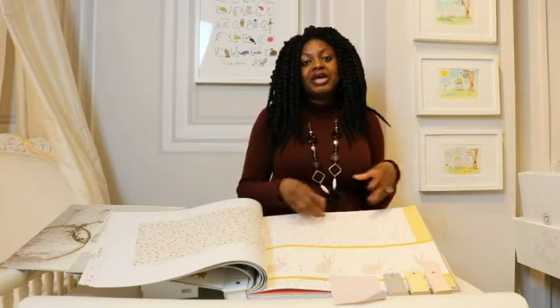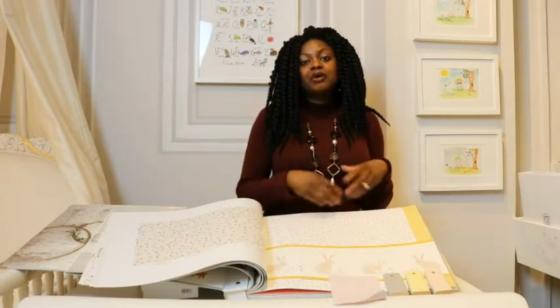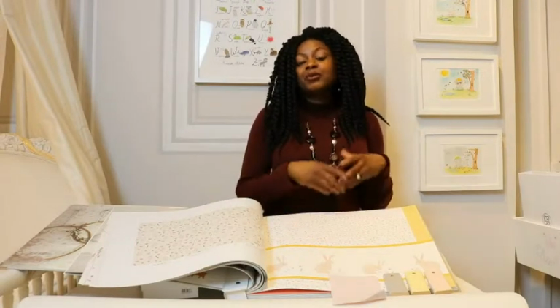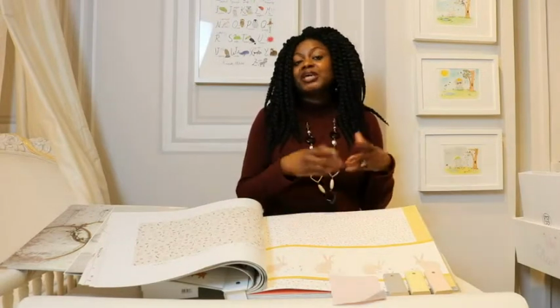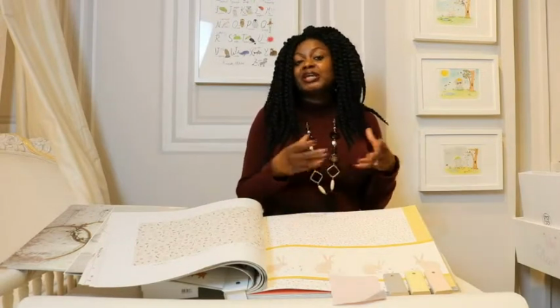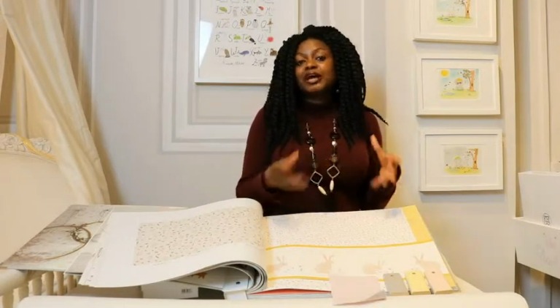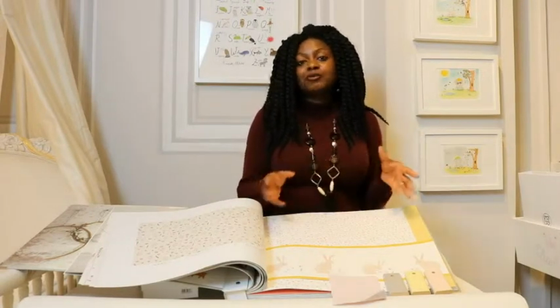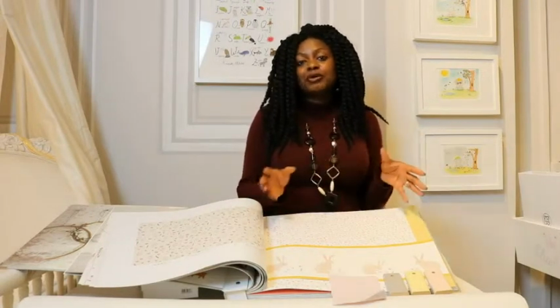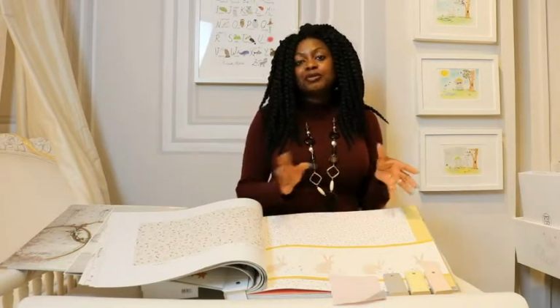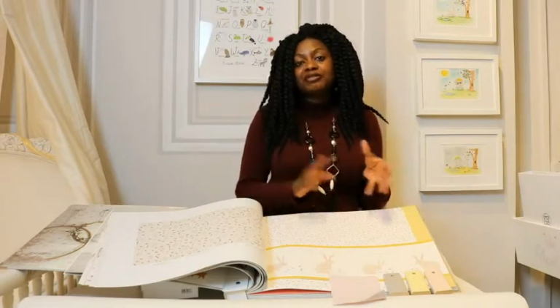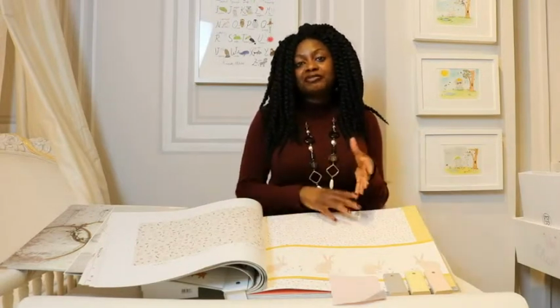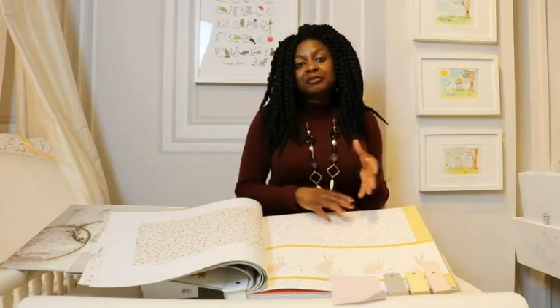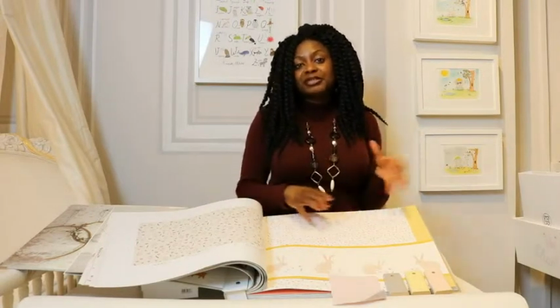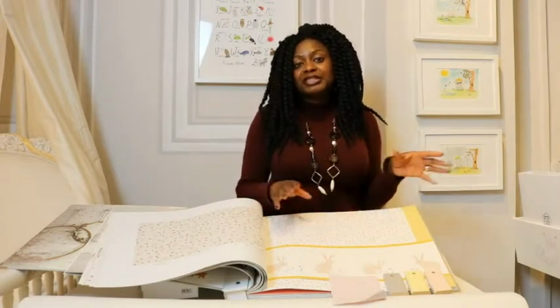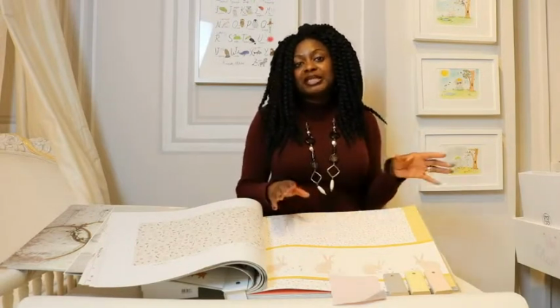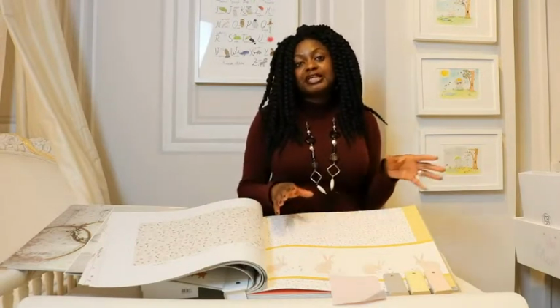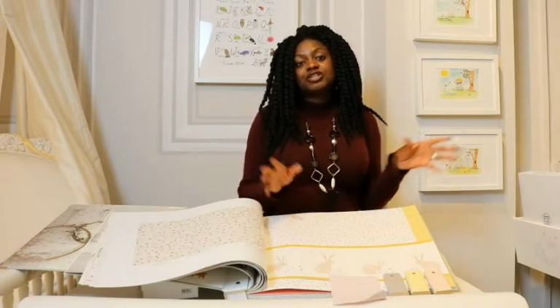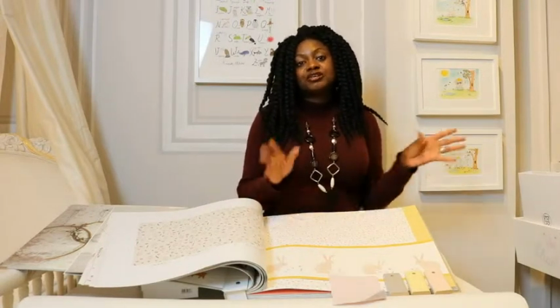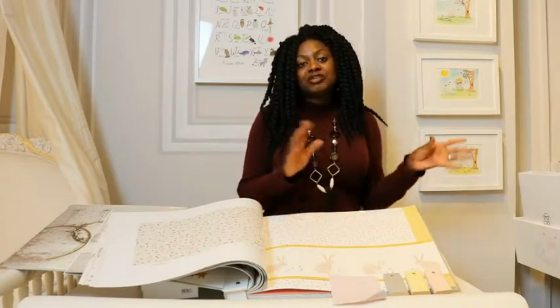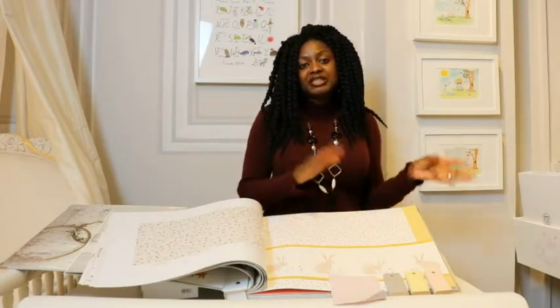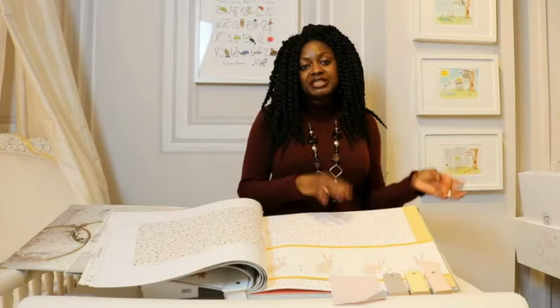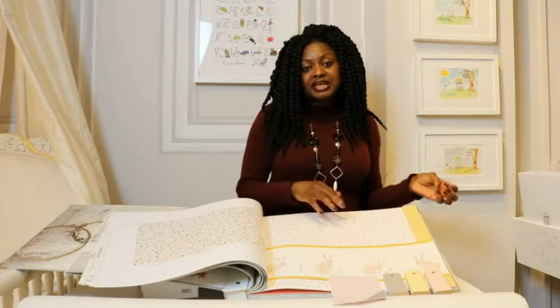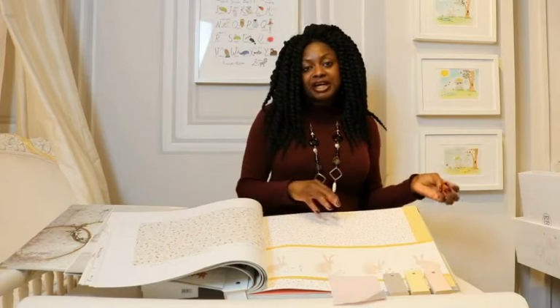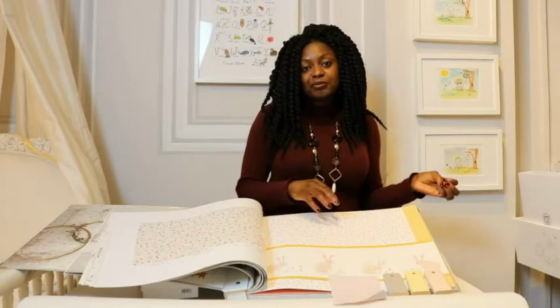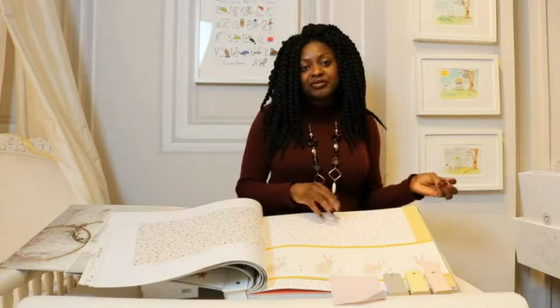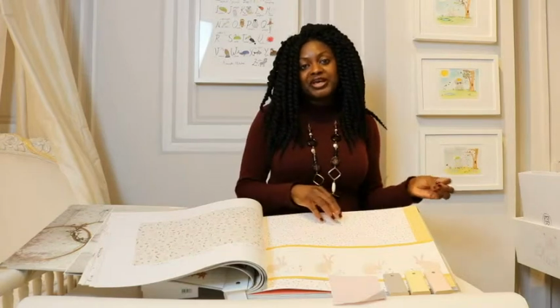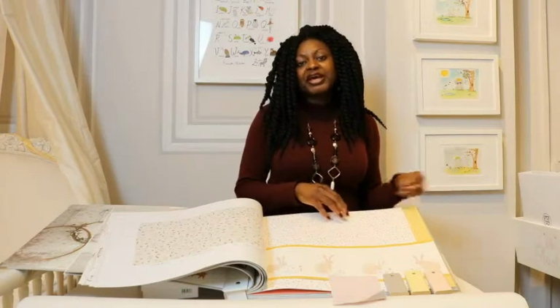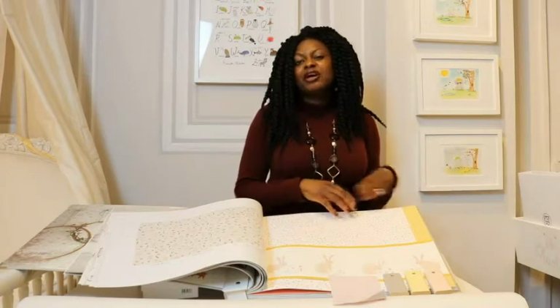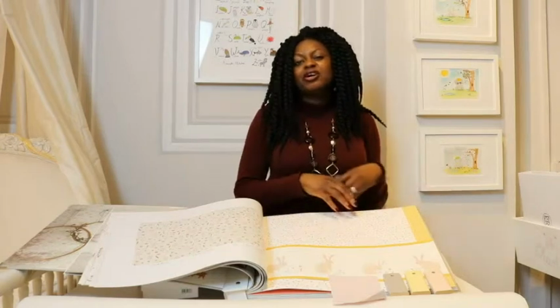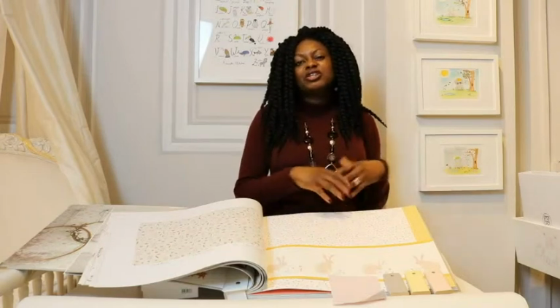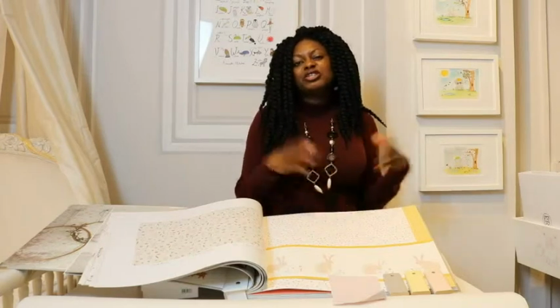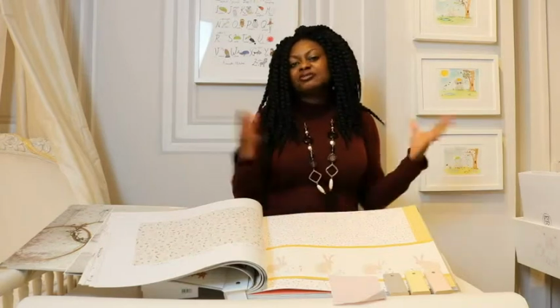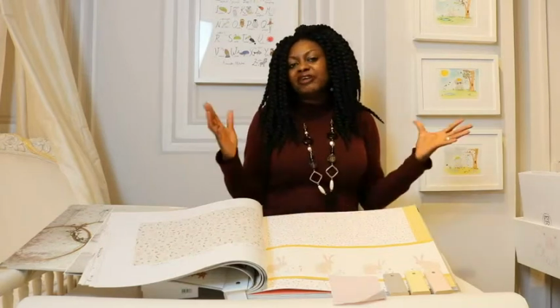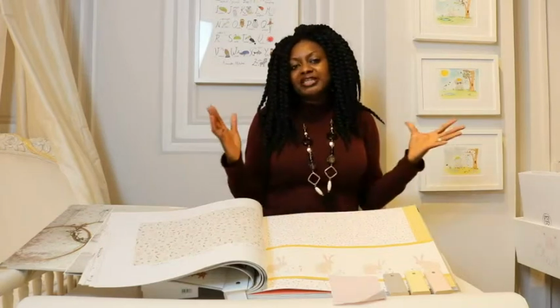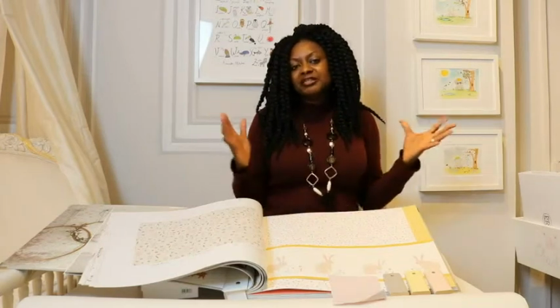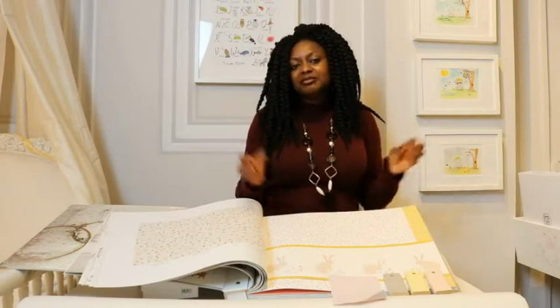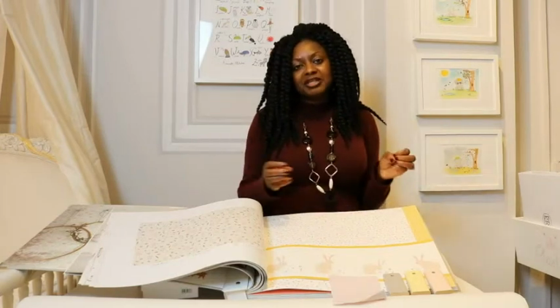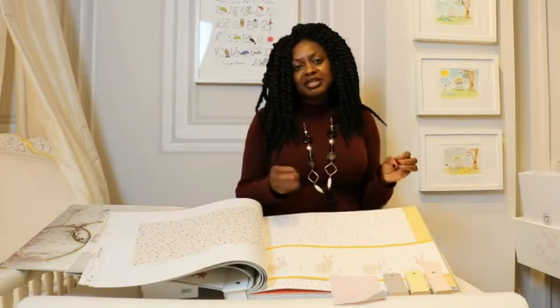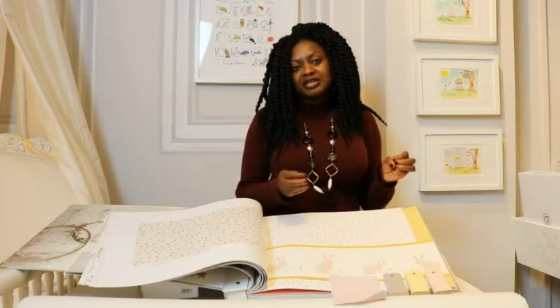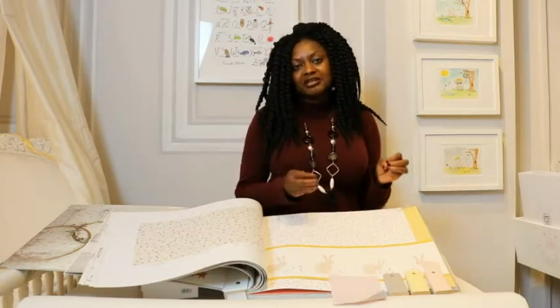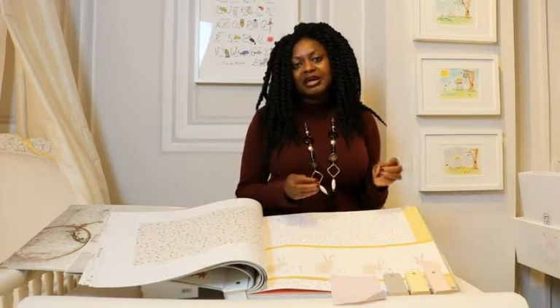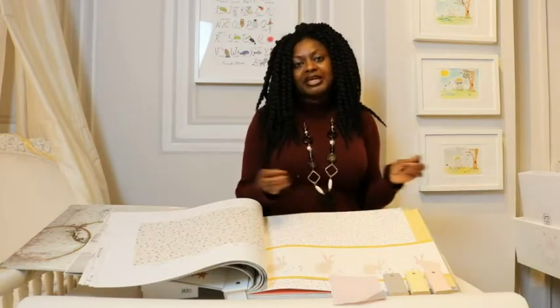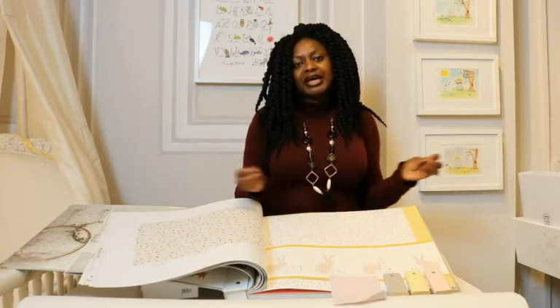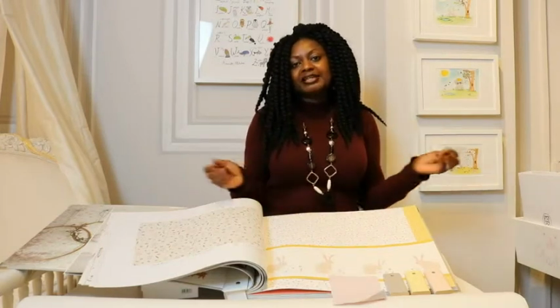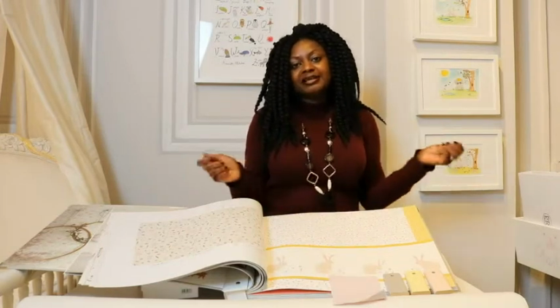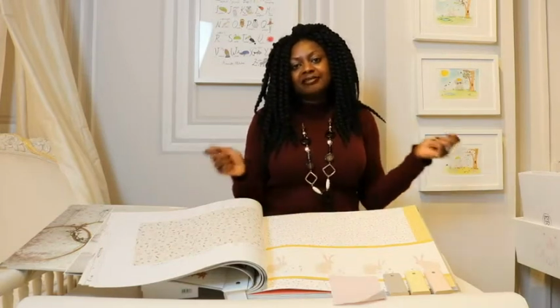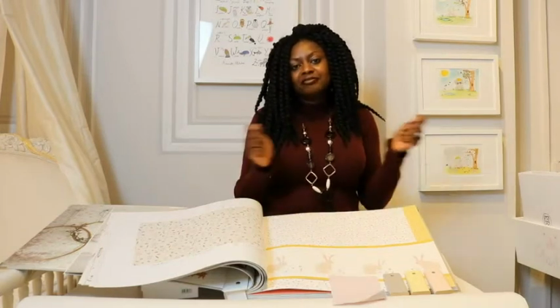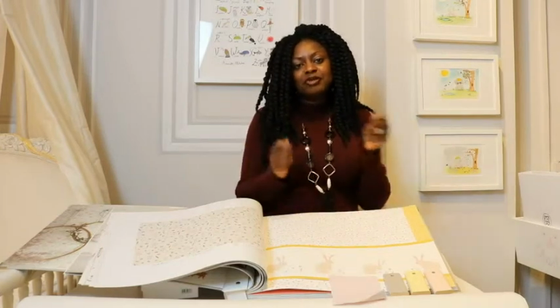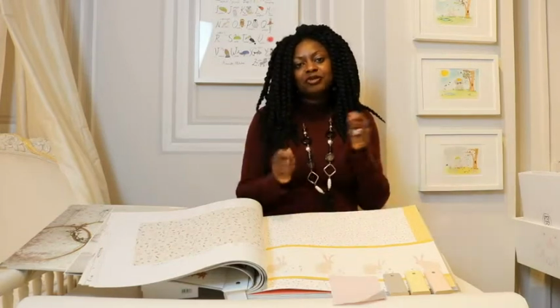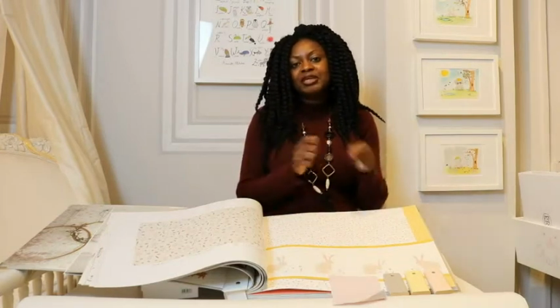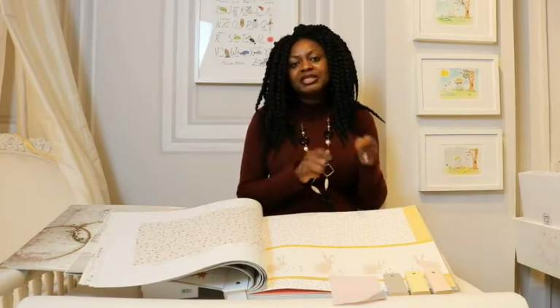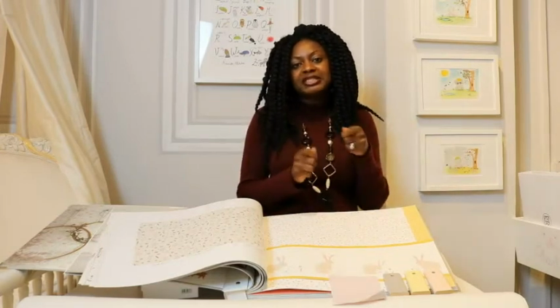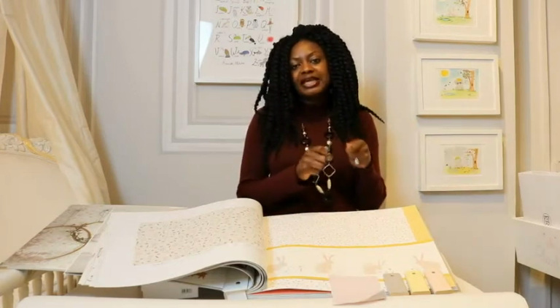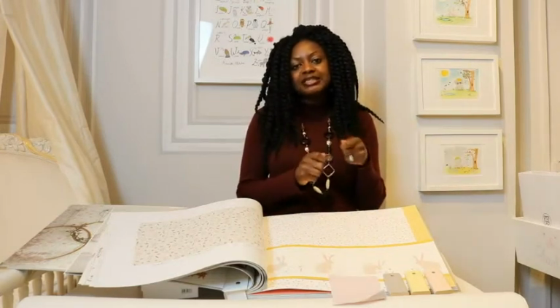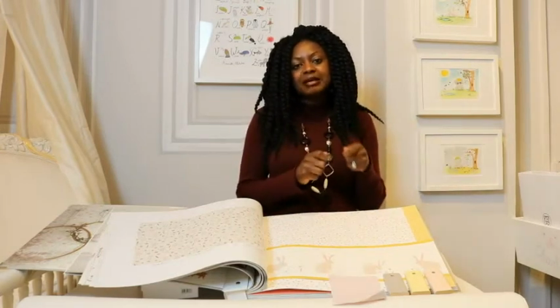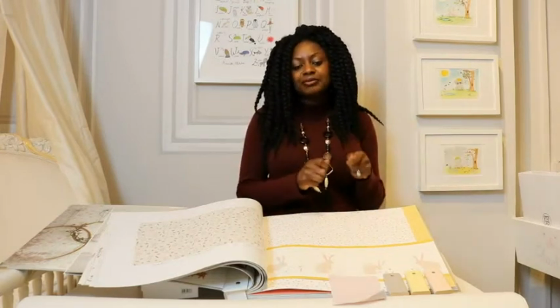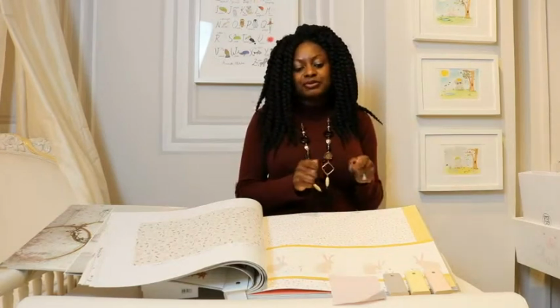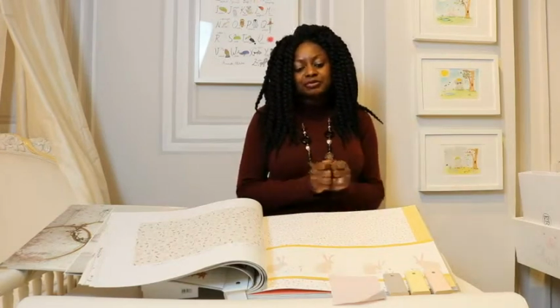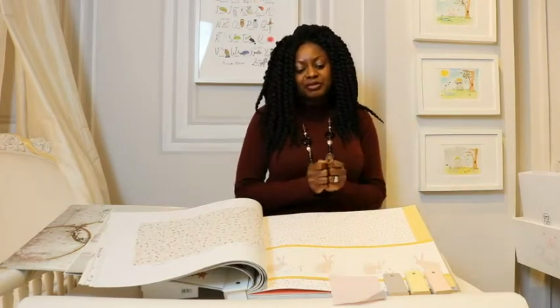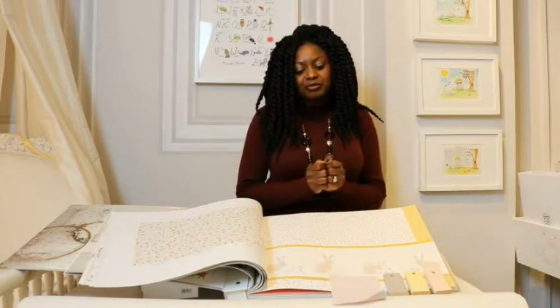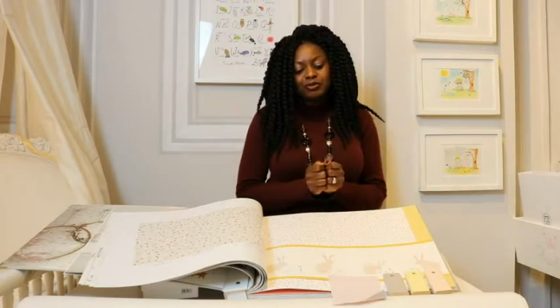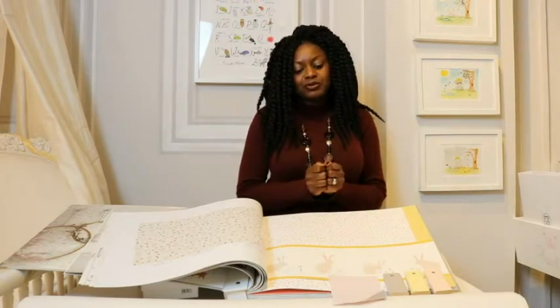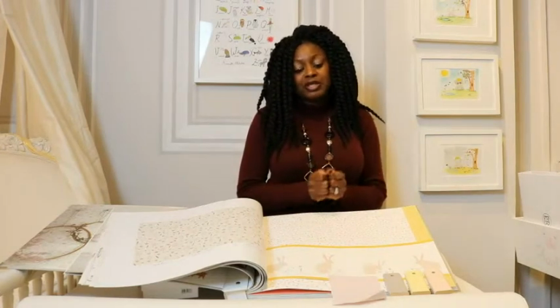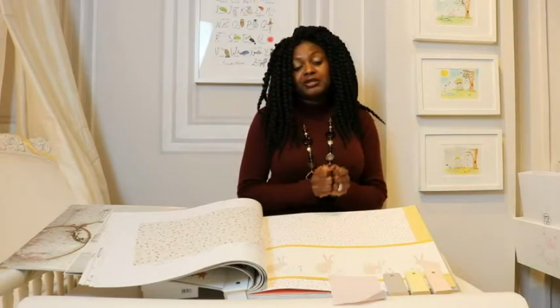We can help you with the fabric selection if you need help there, or just find something that you like and then begin to get samples and put them all together.